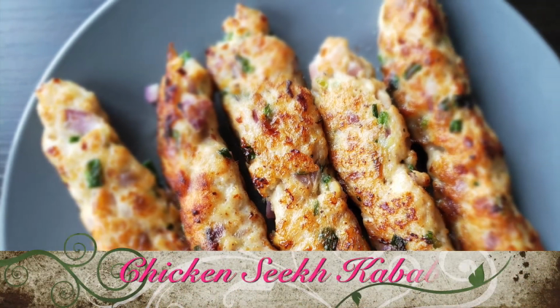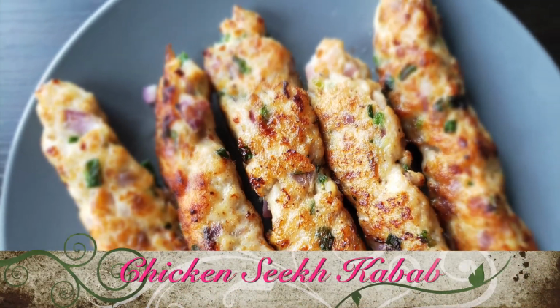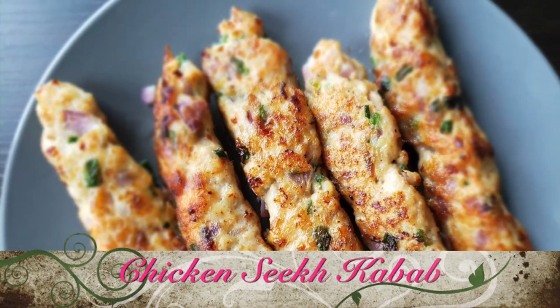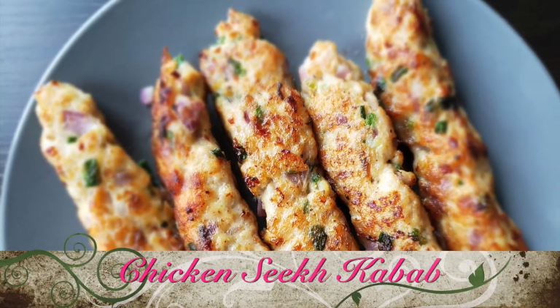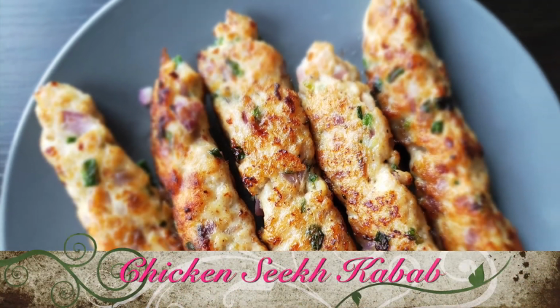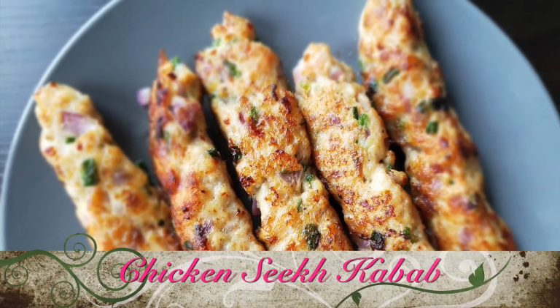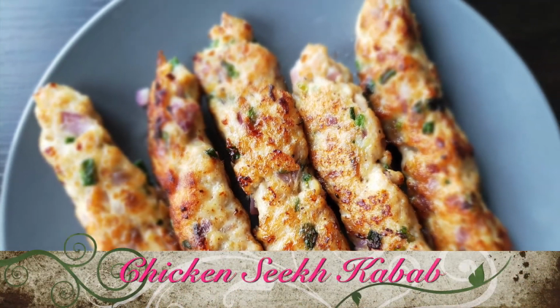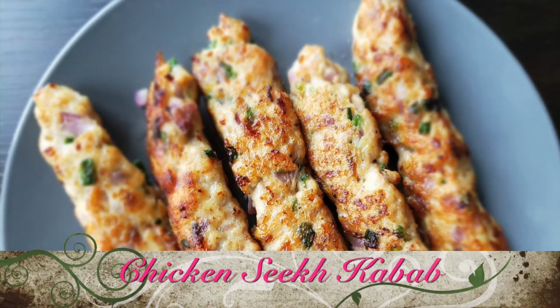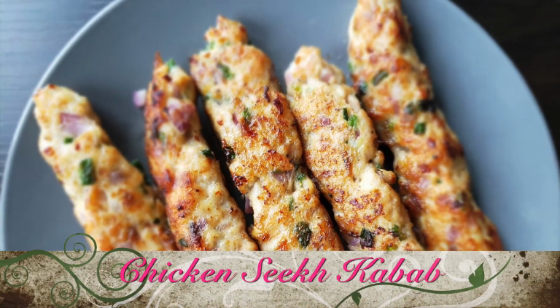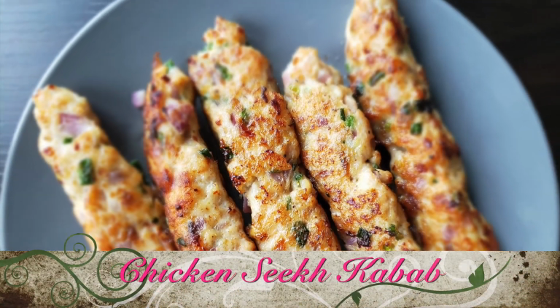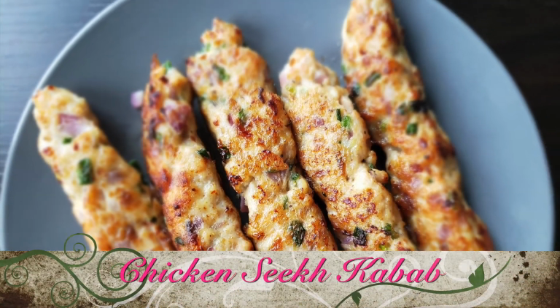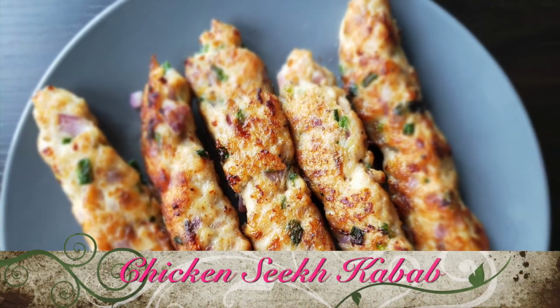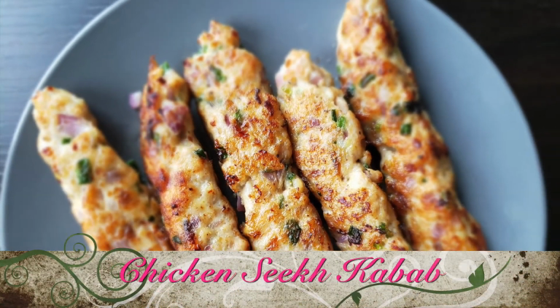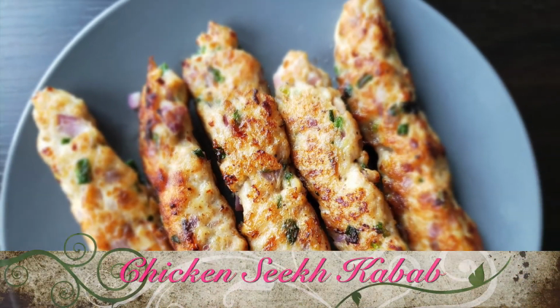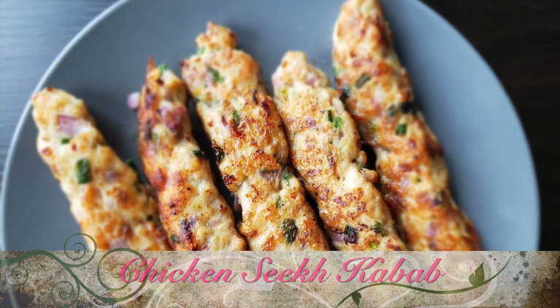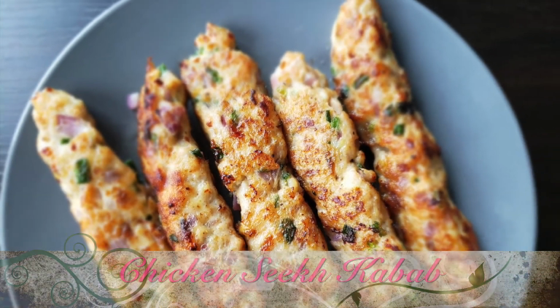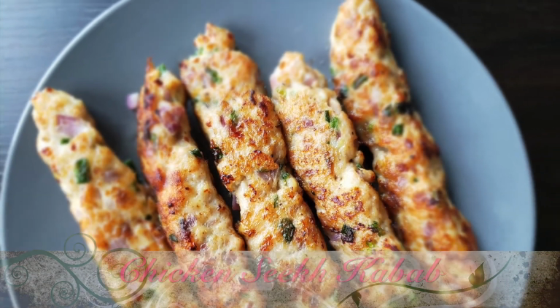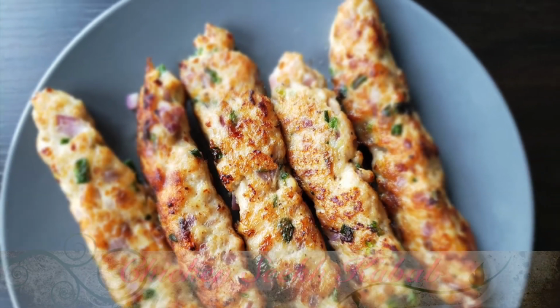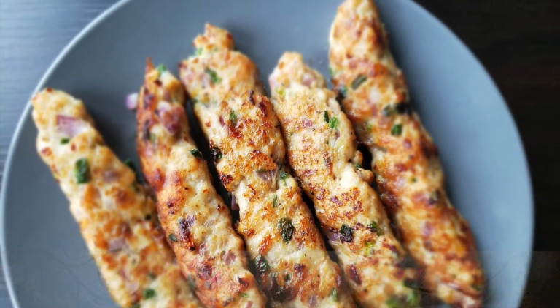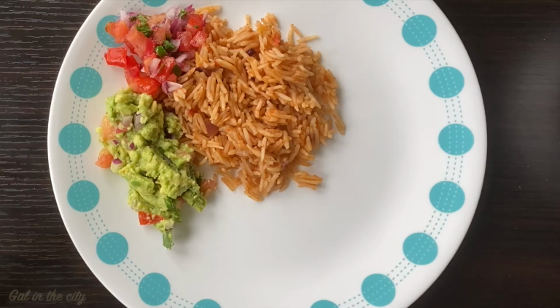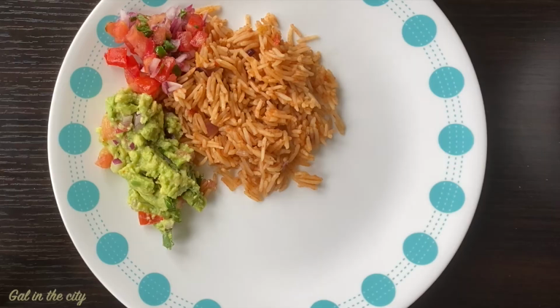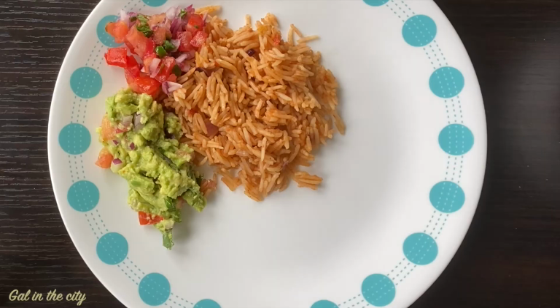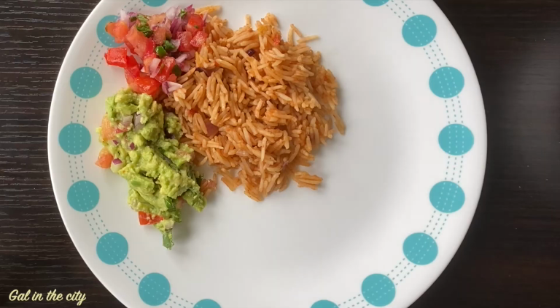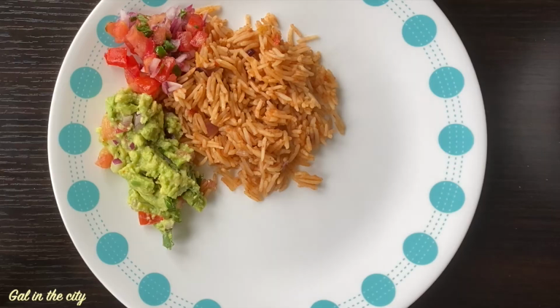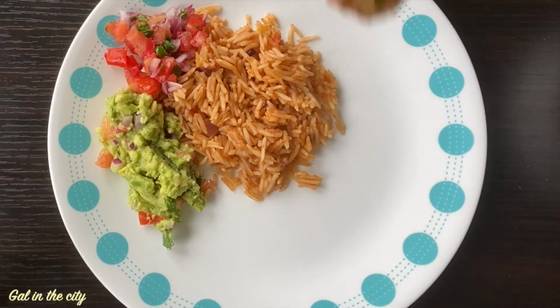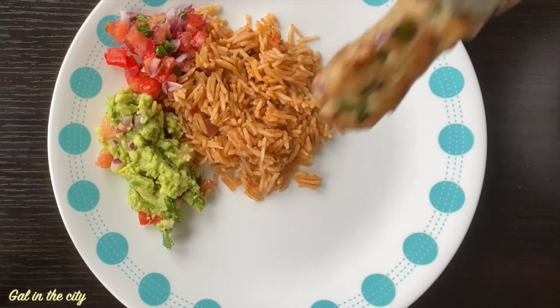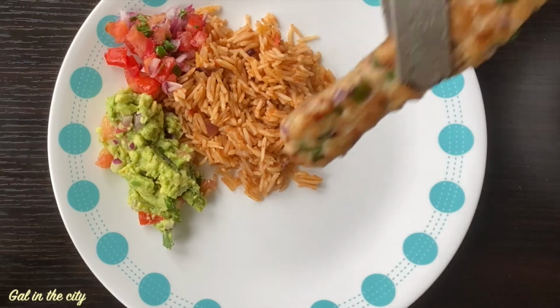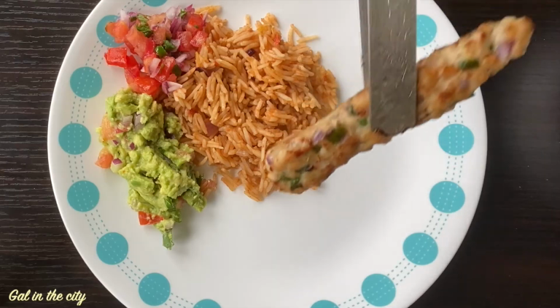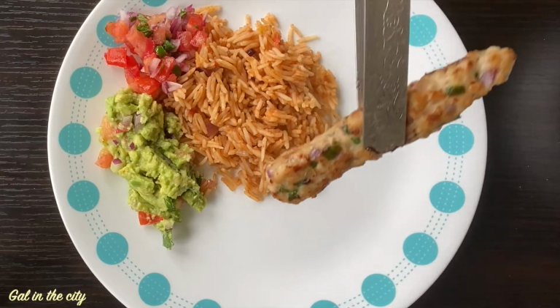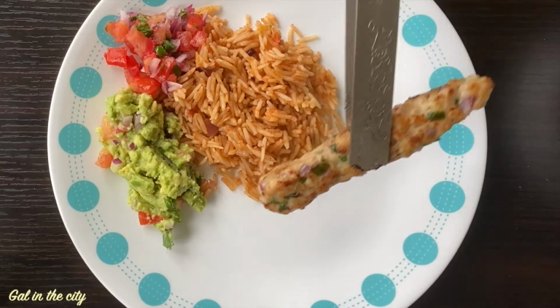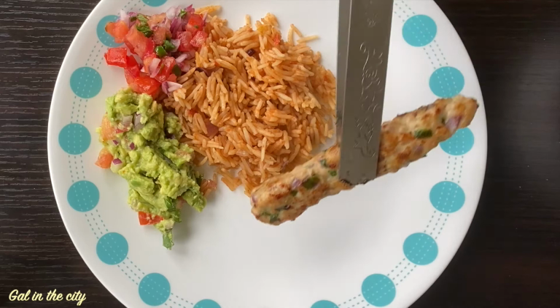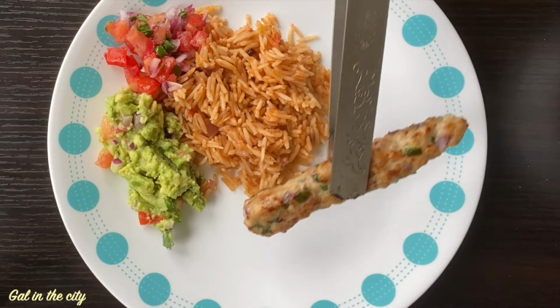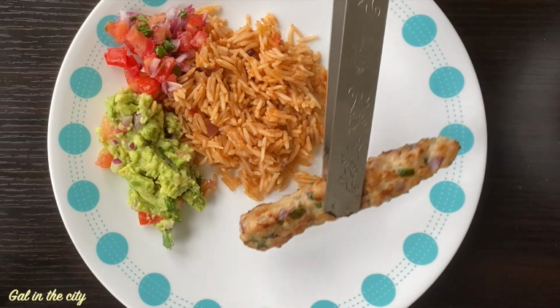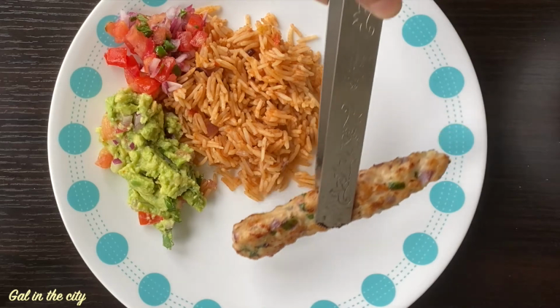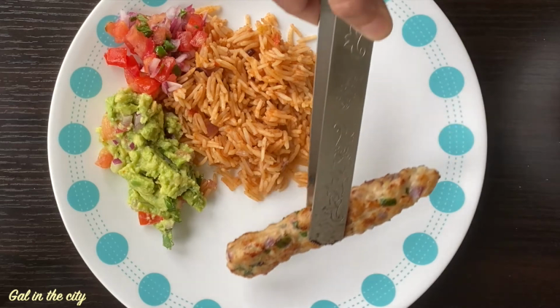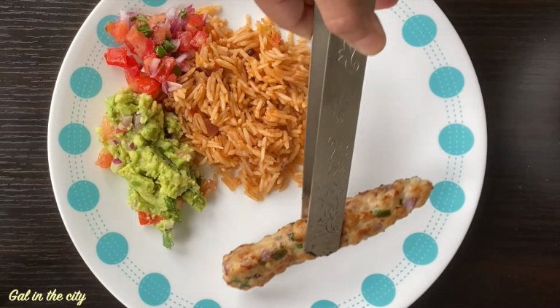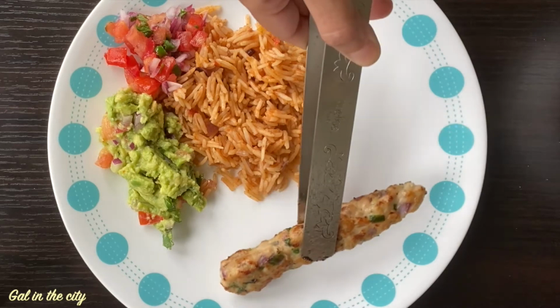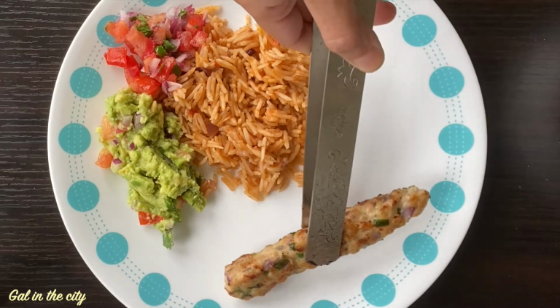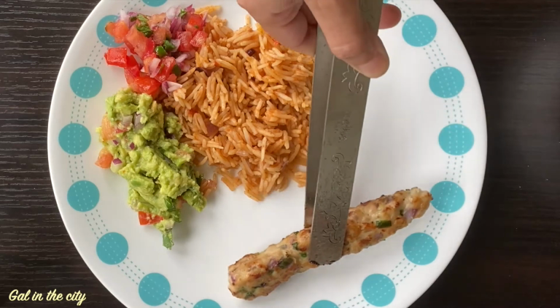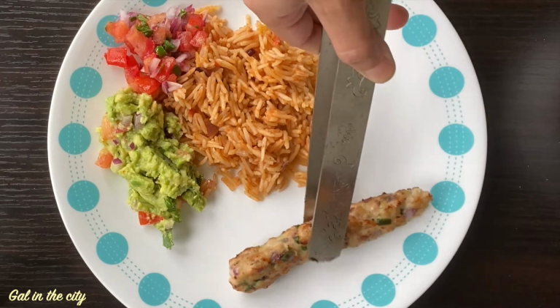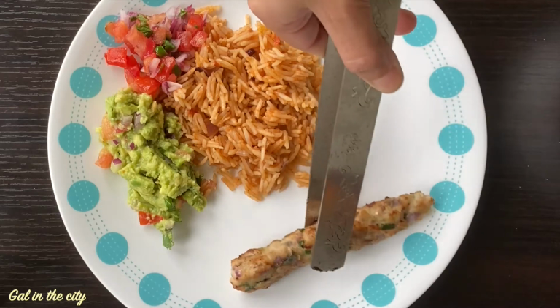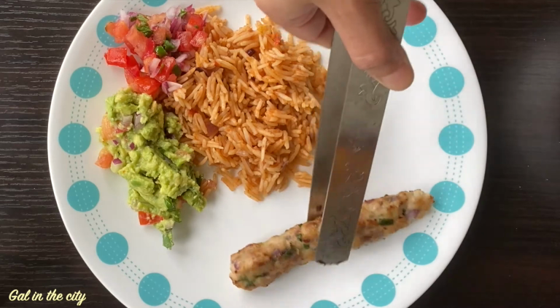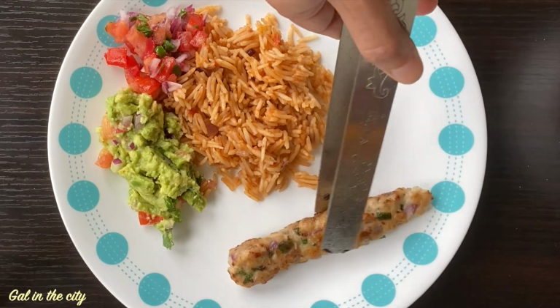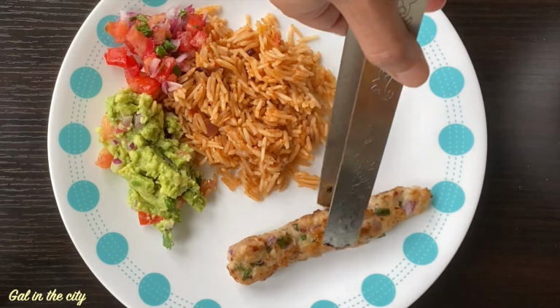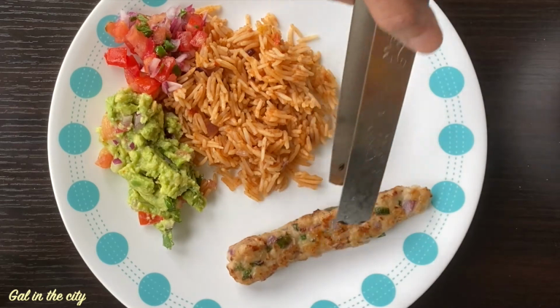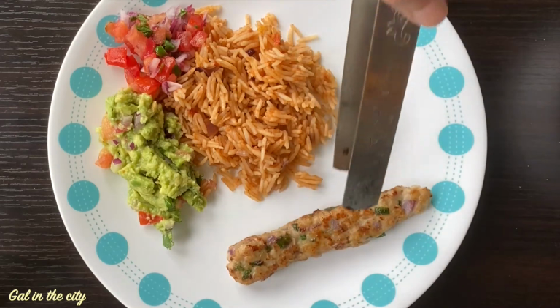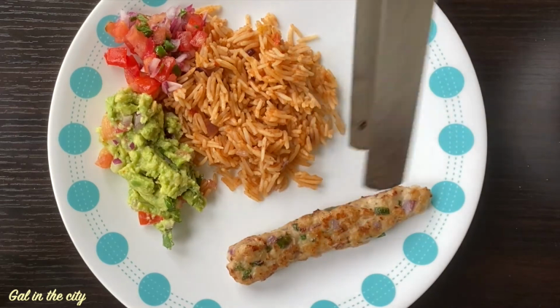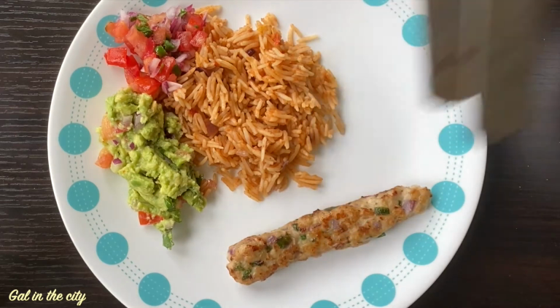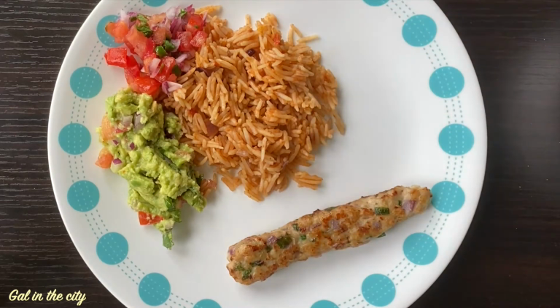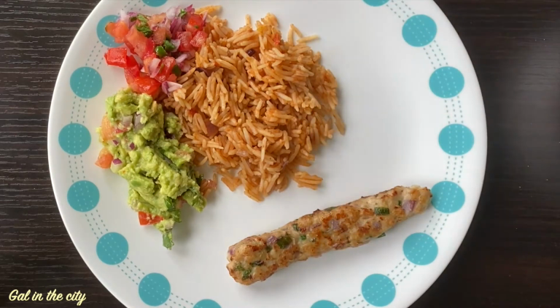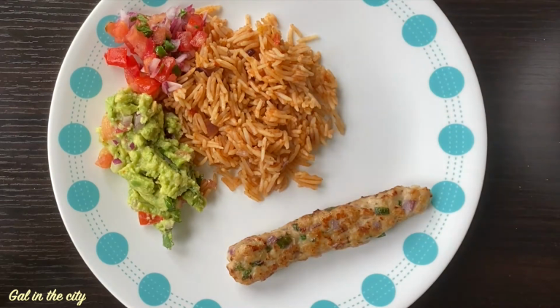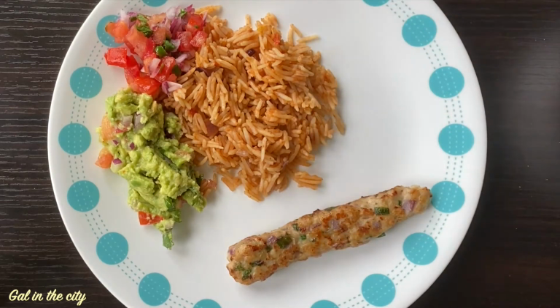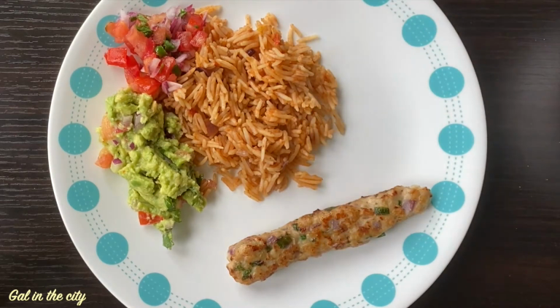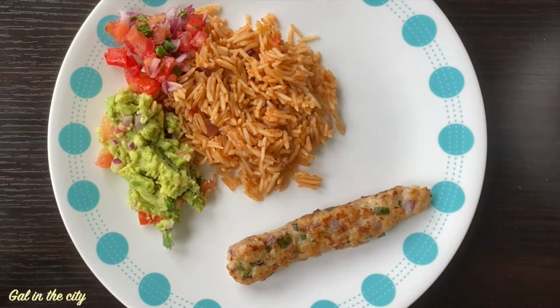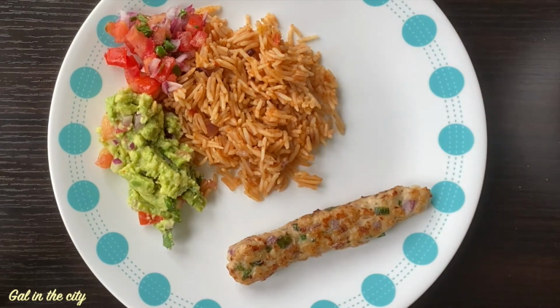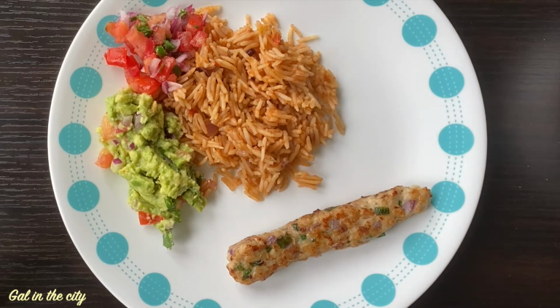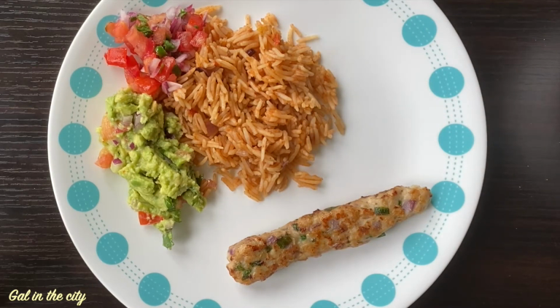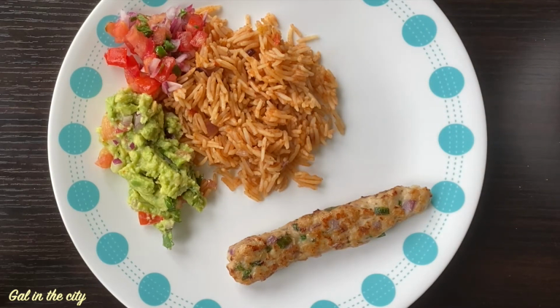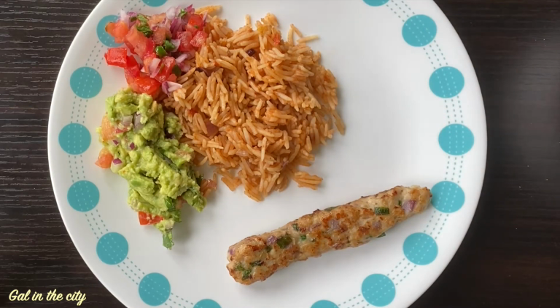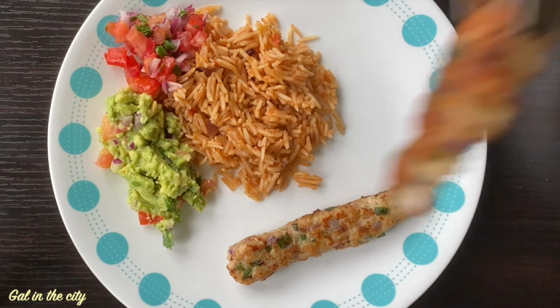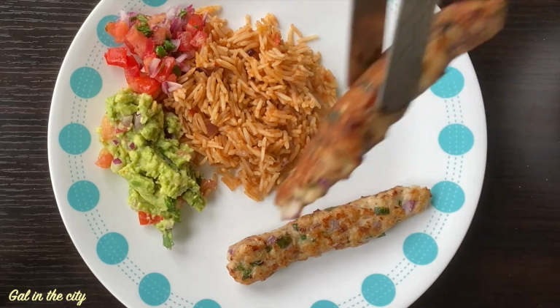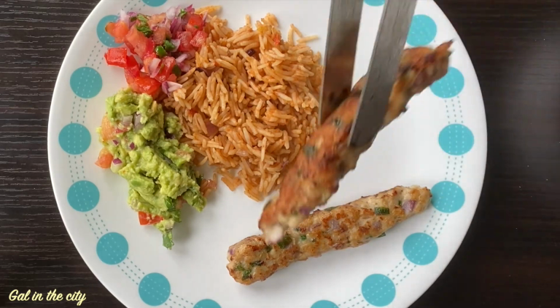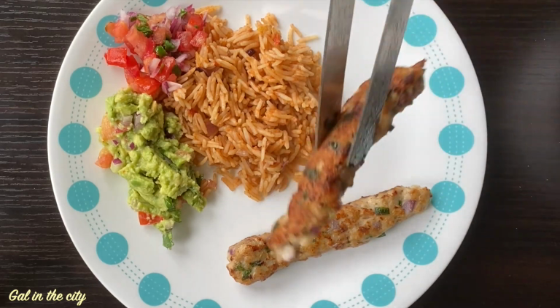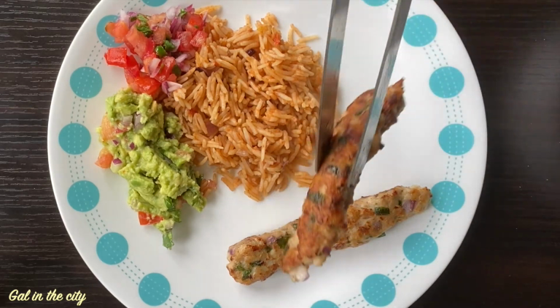Hello everyone, welcome to my channel Girl in the City. Today we're going to see how to make chicken seekh kebab.